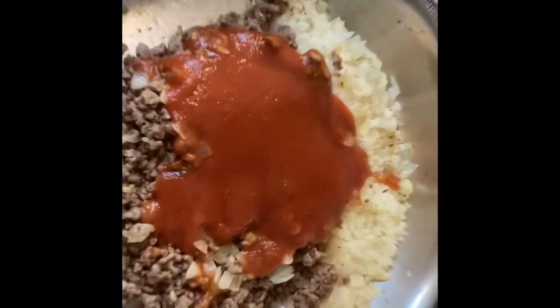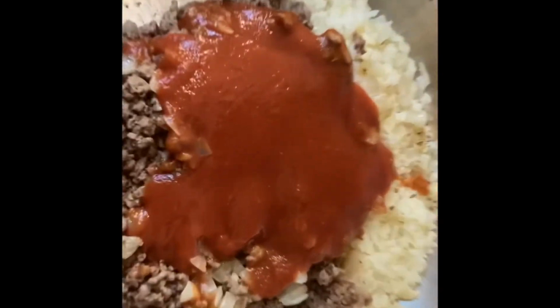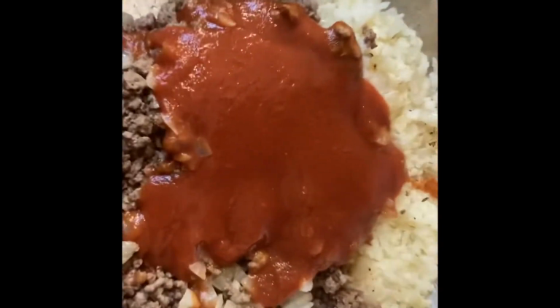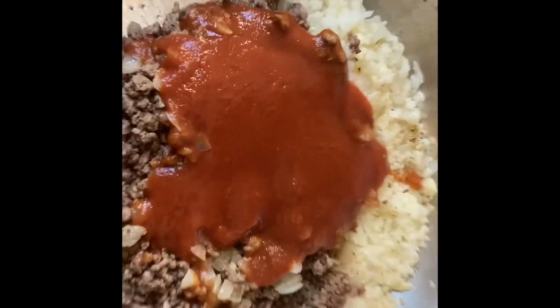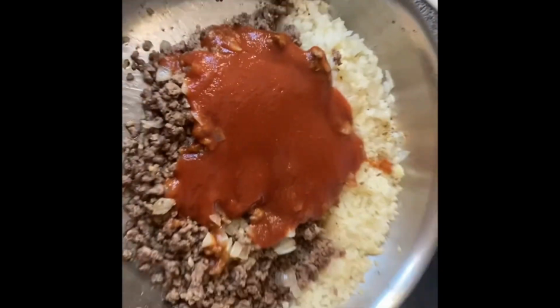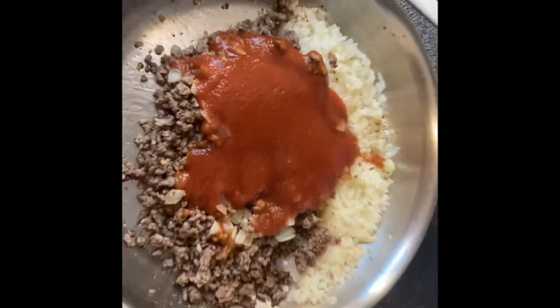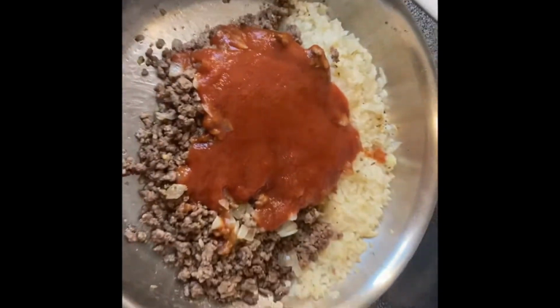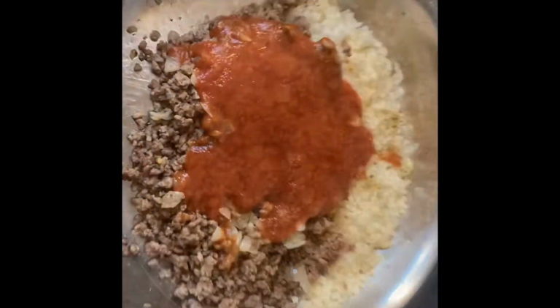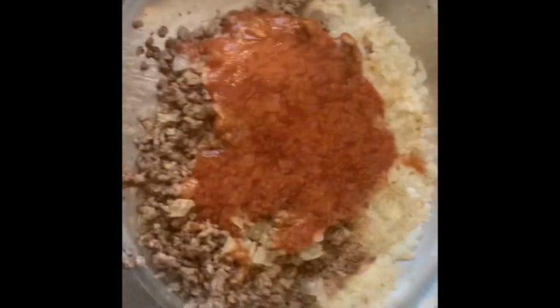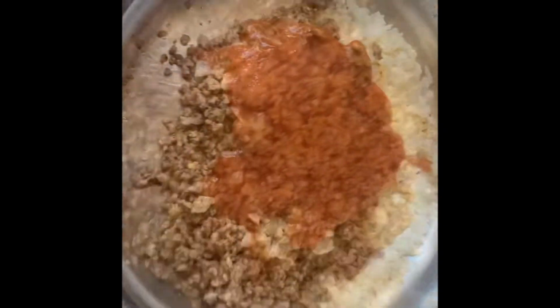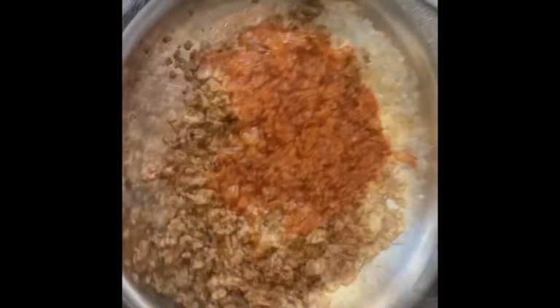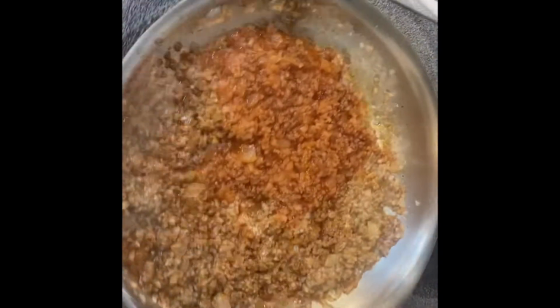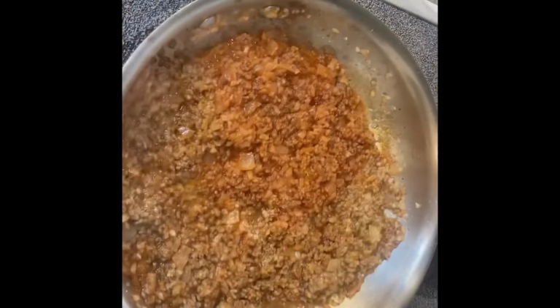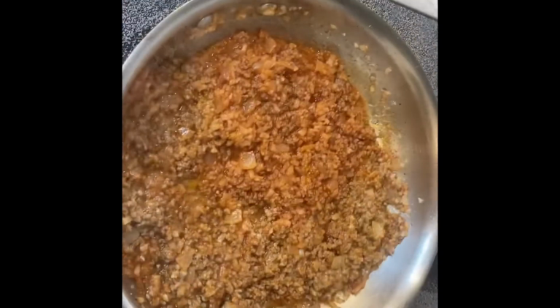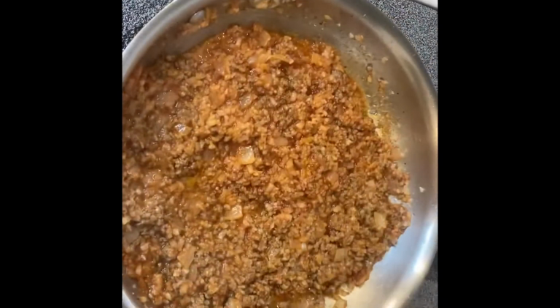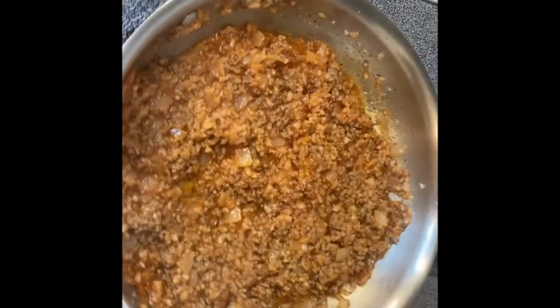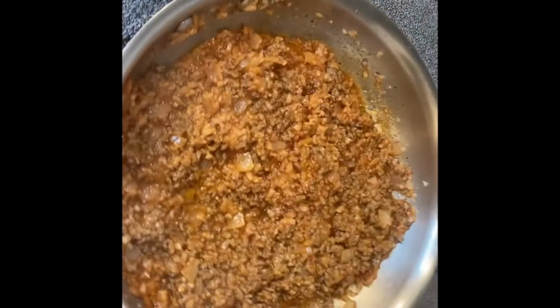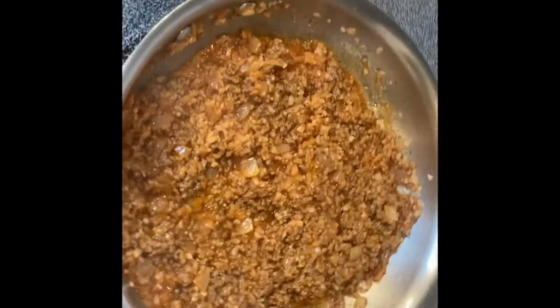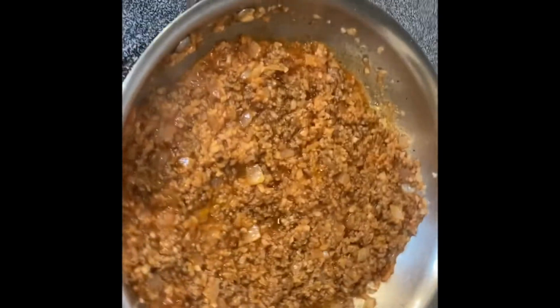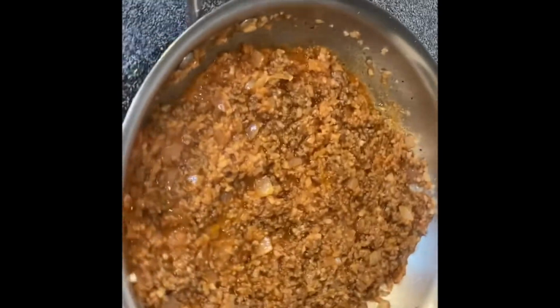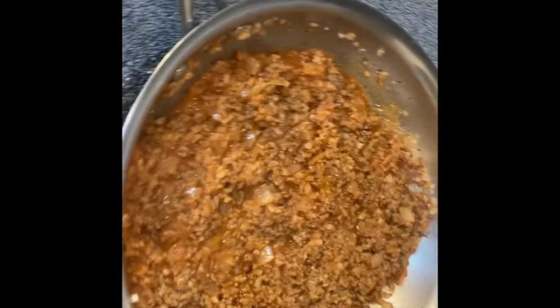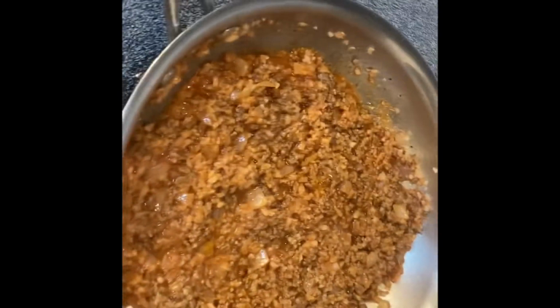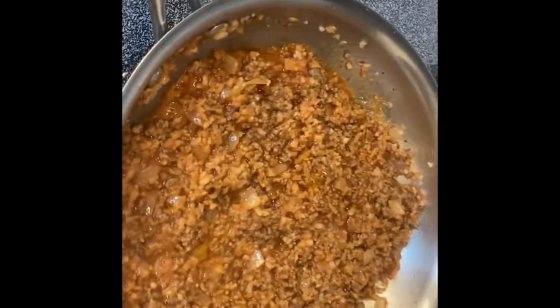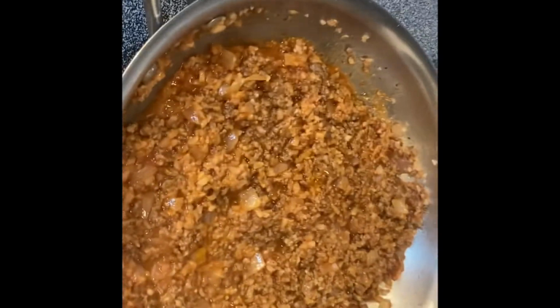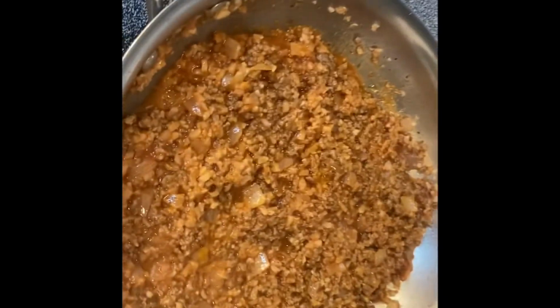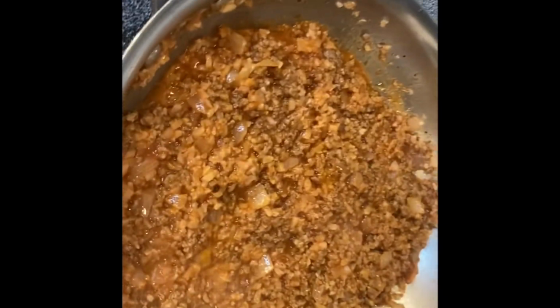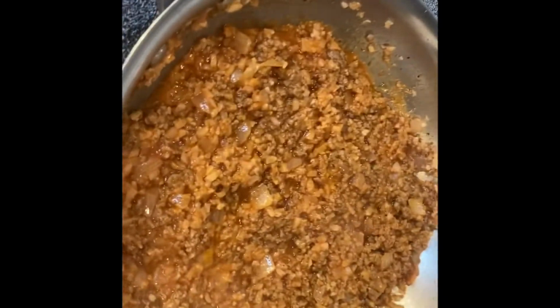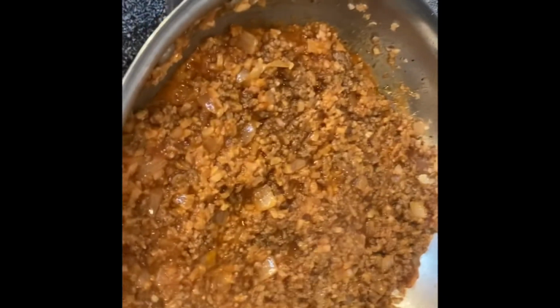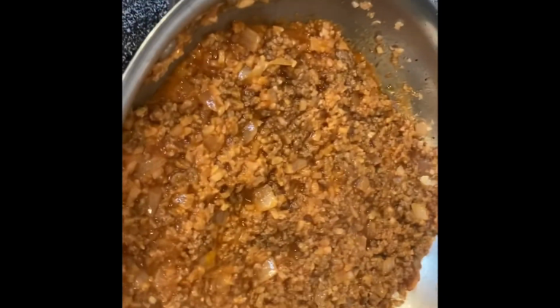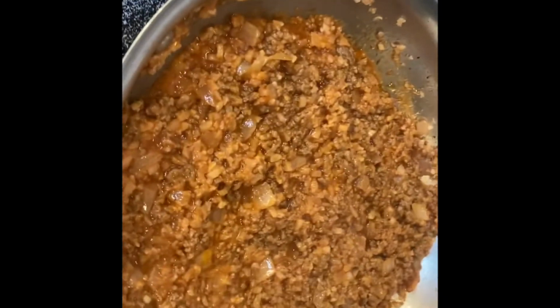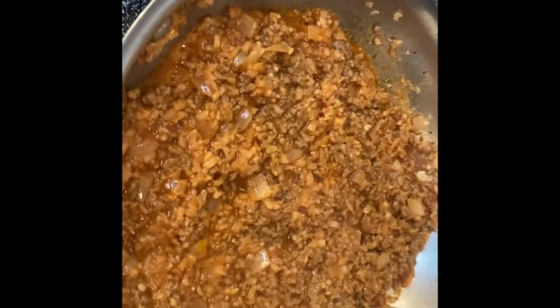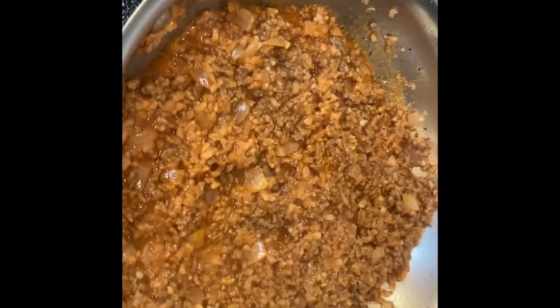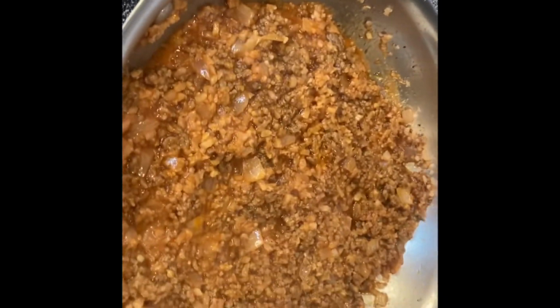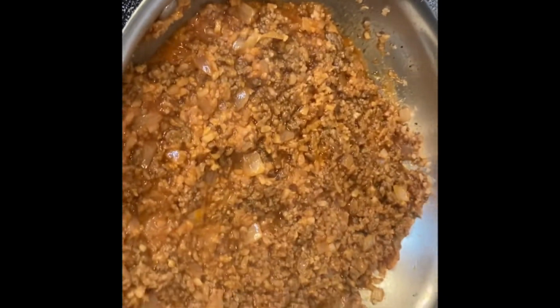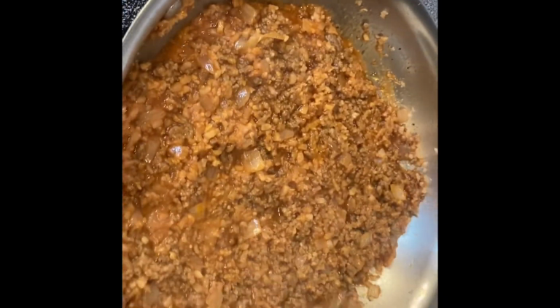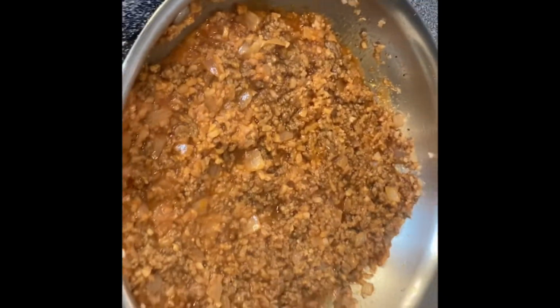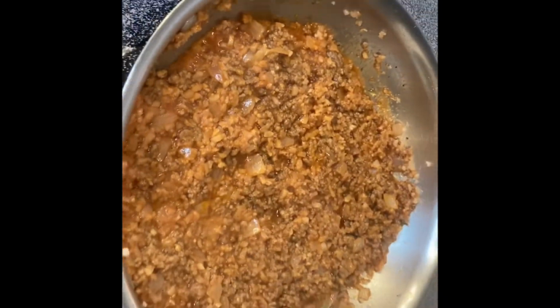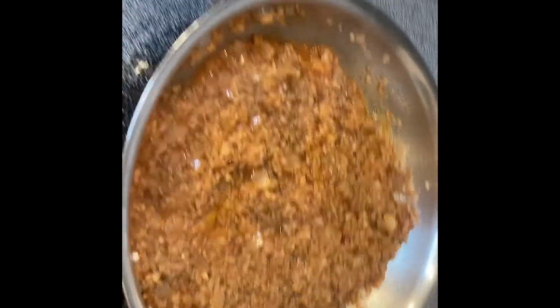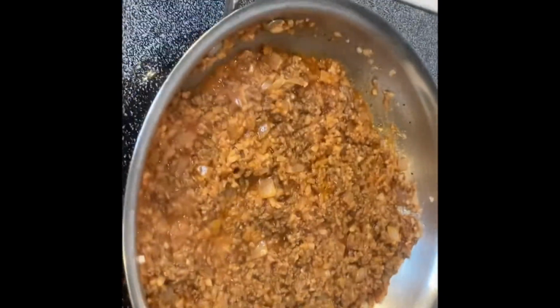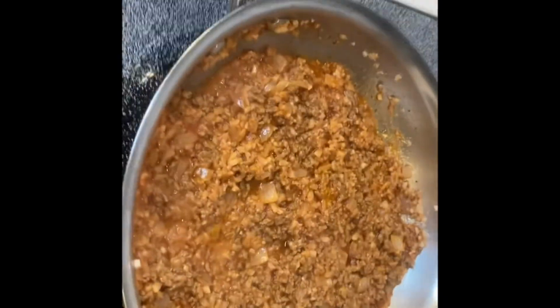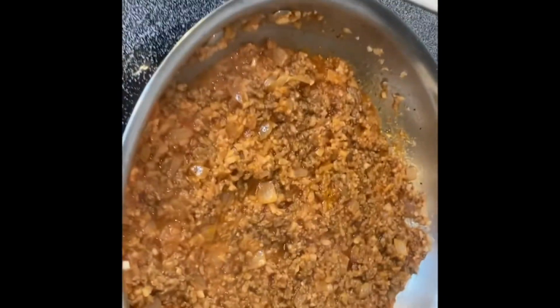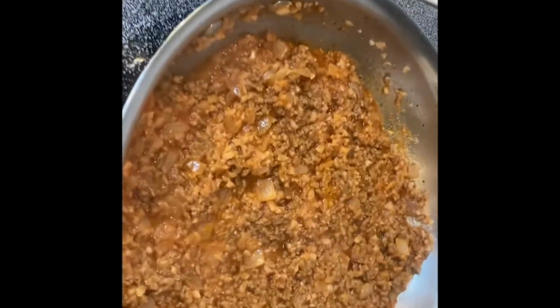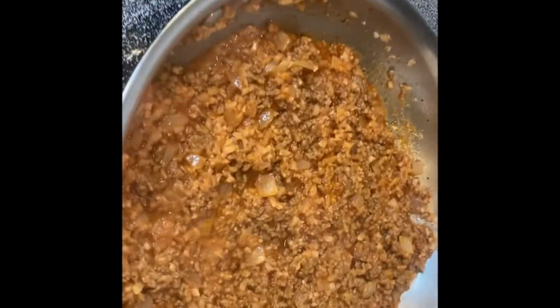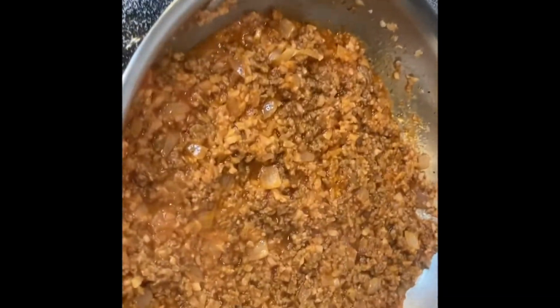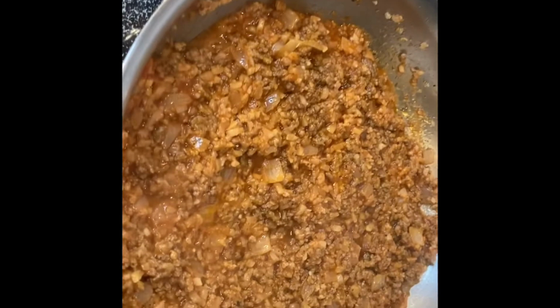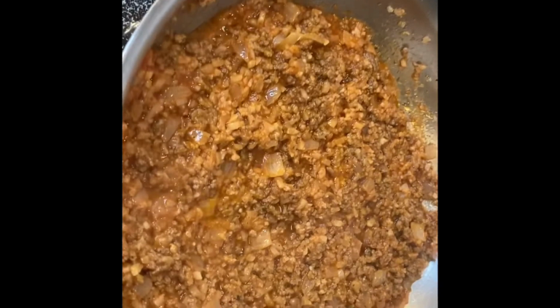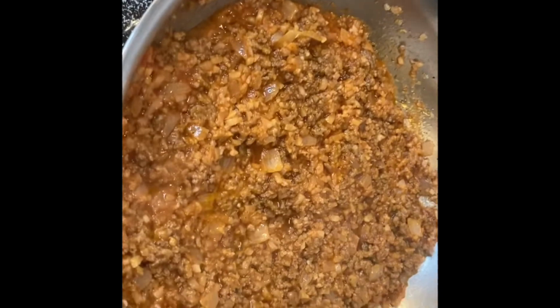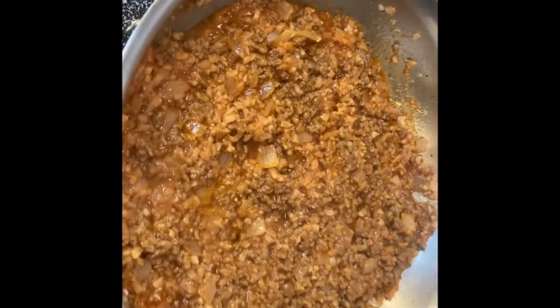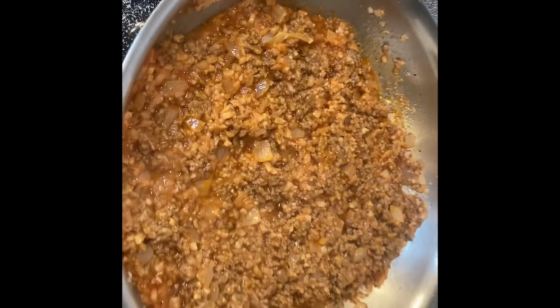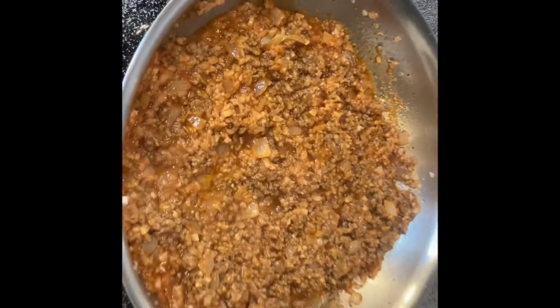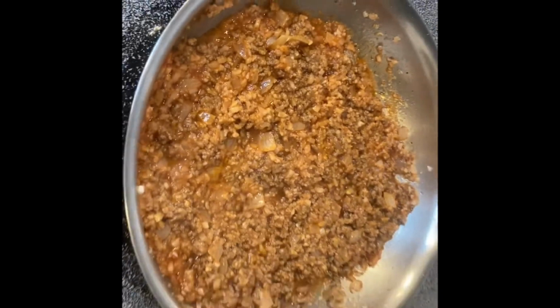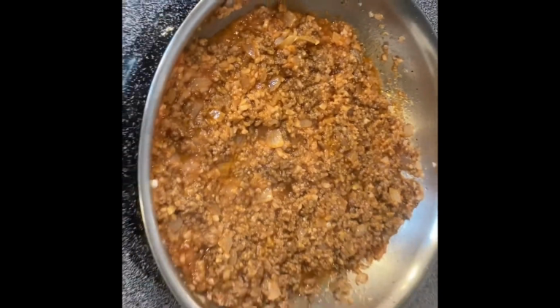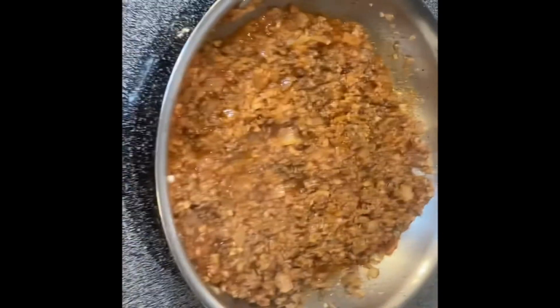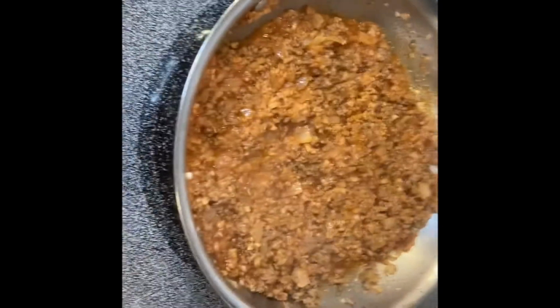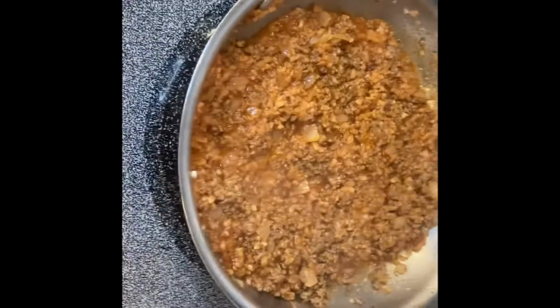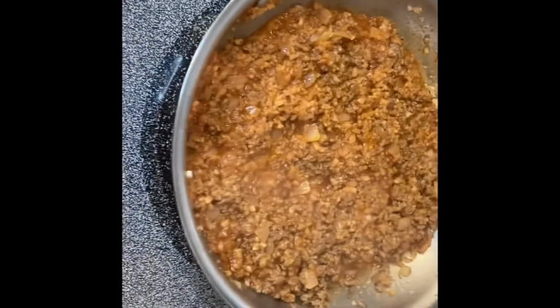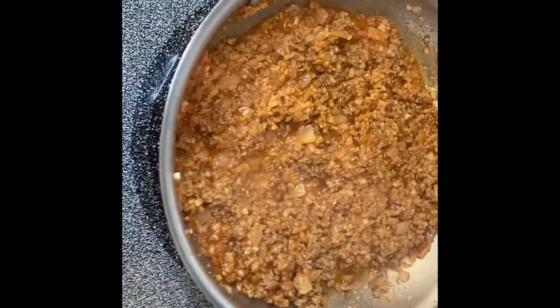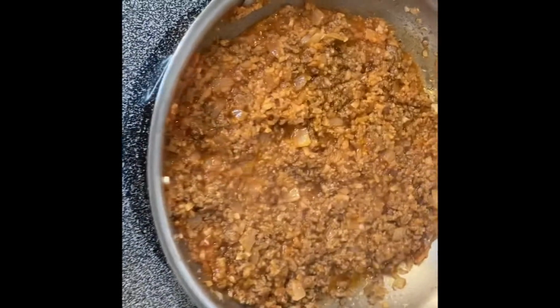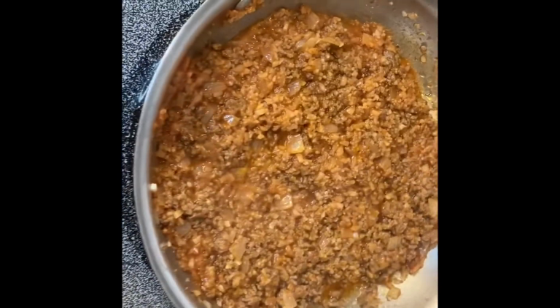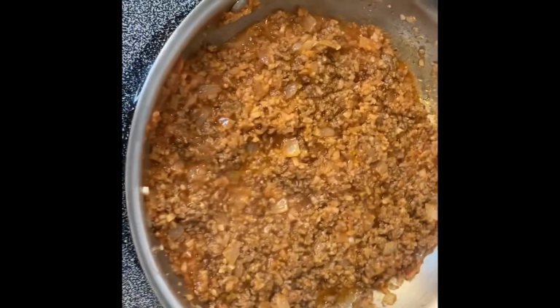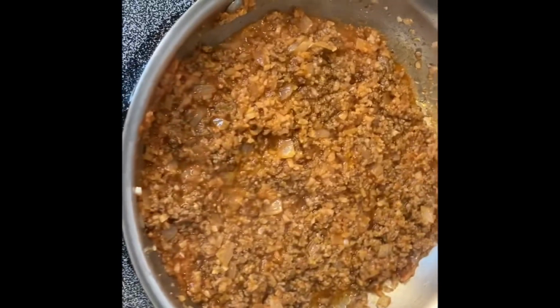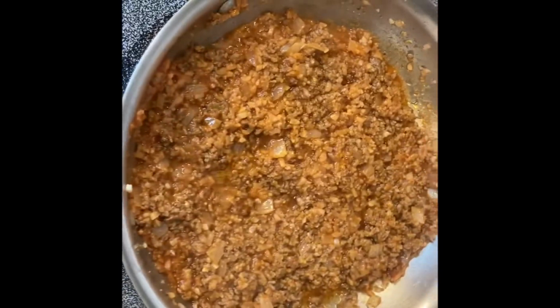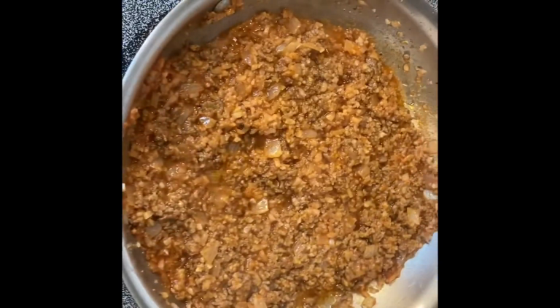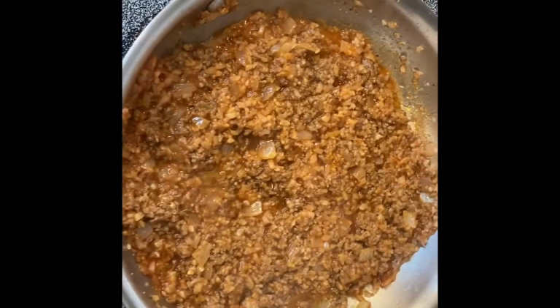I think I made a mess here, but this is what it's going to look like — and this will be the stuffing for your bell peppers.